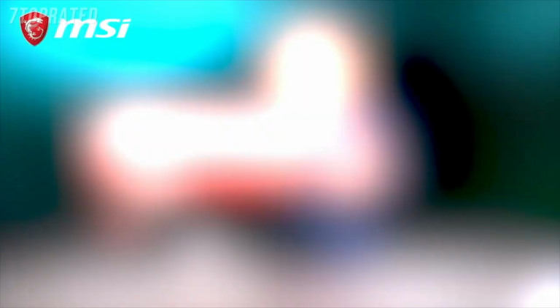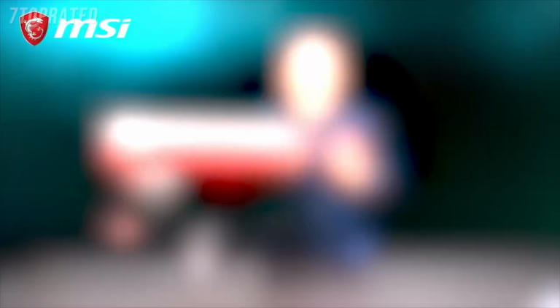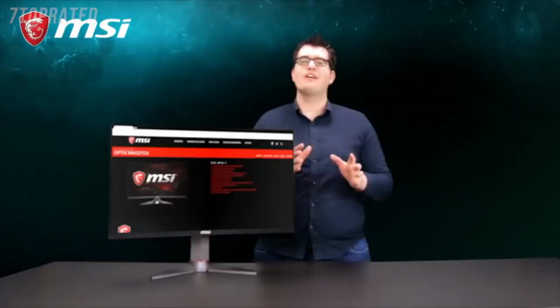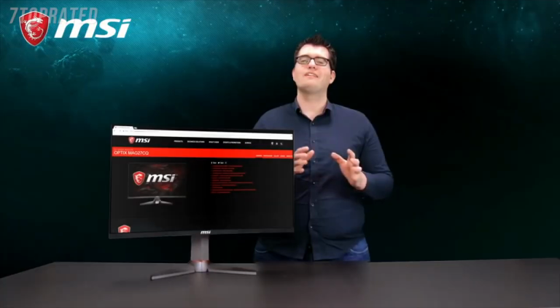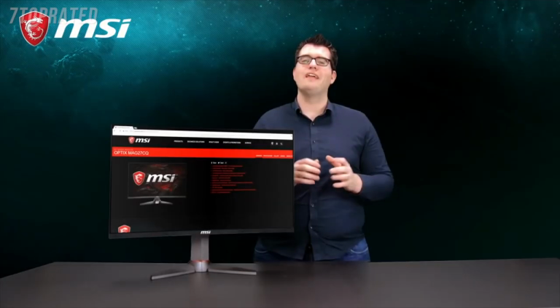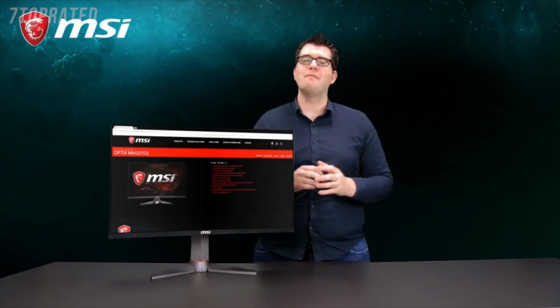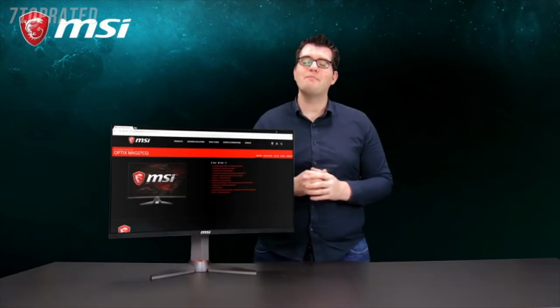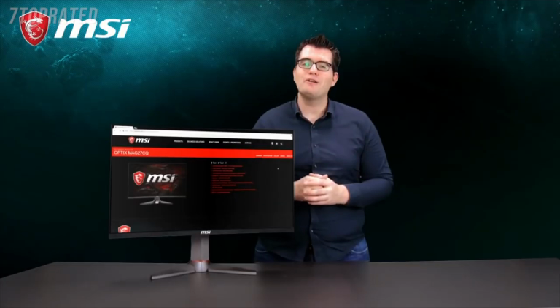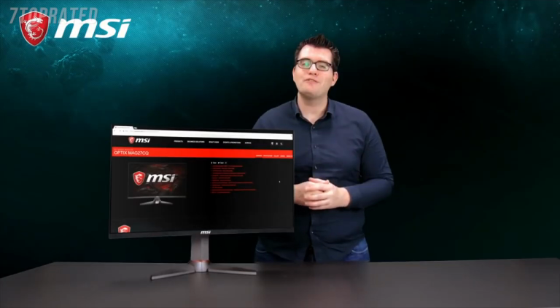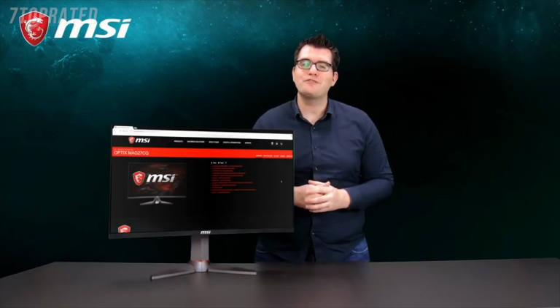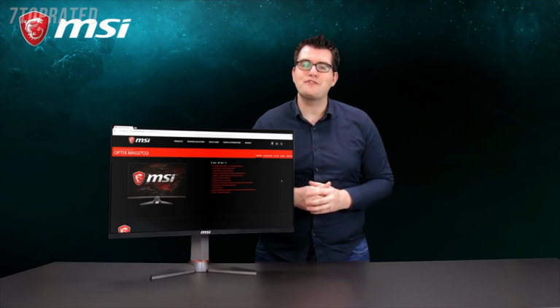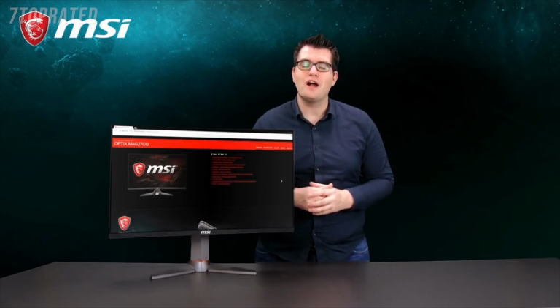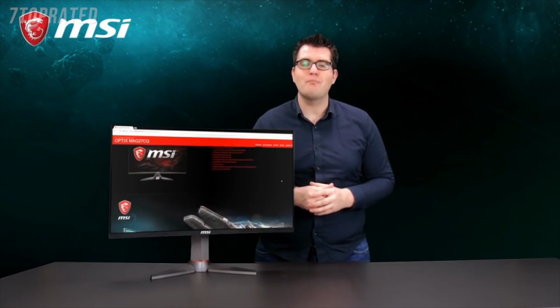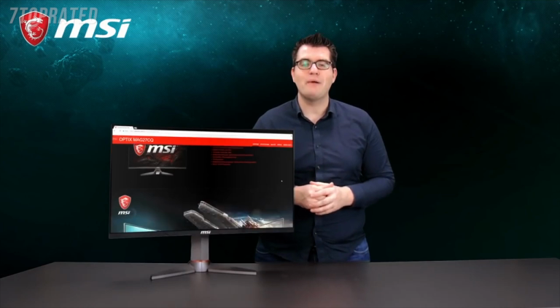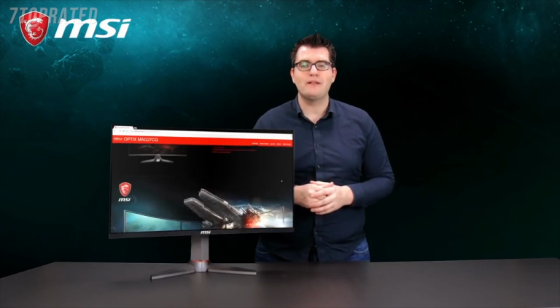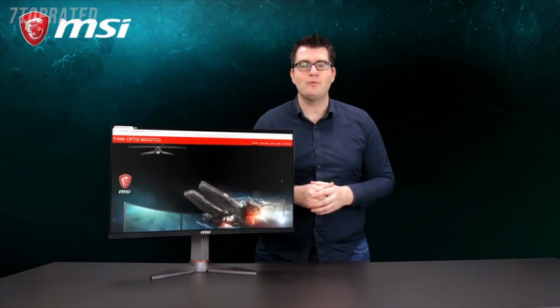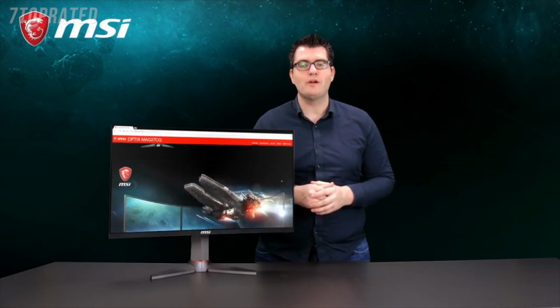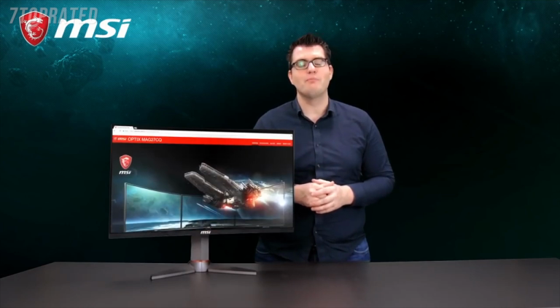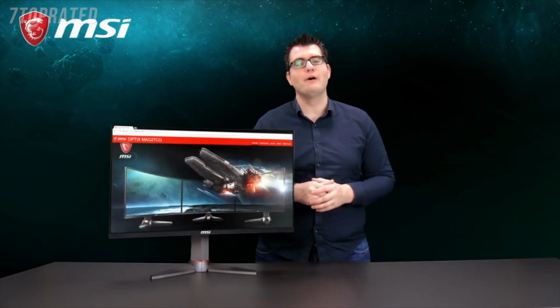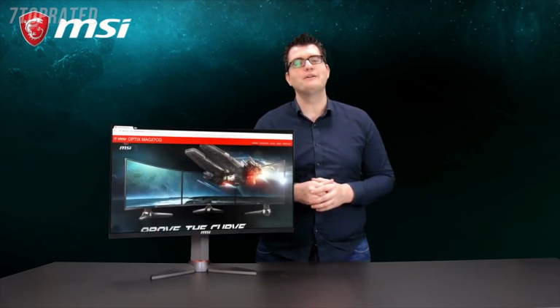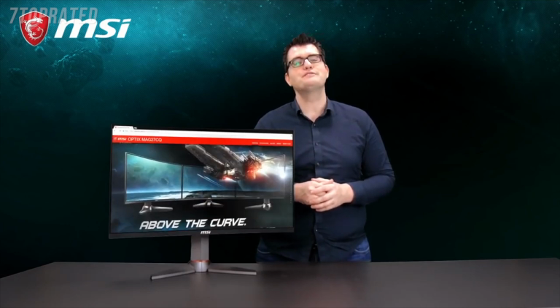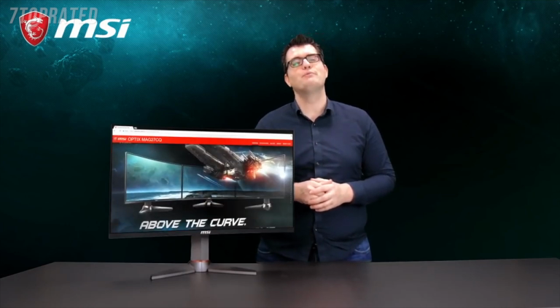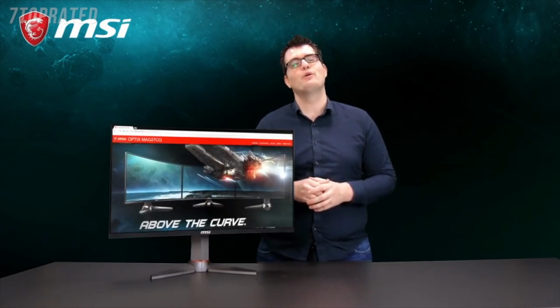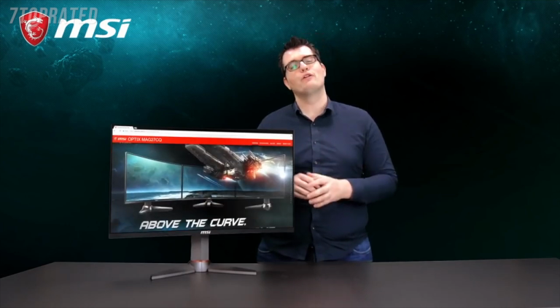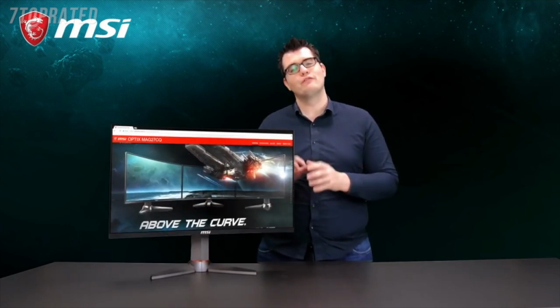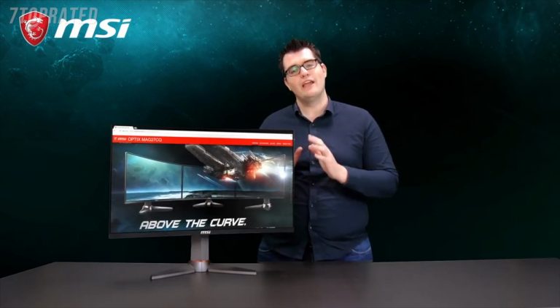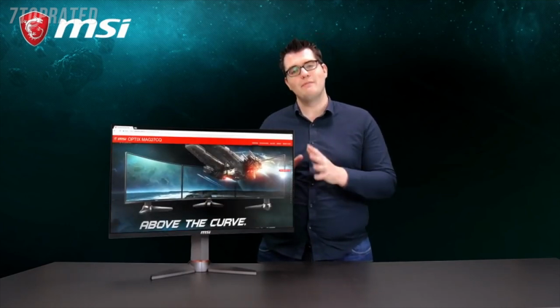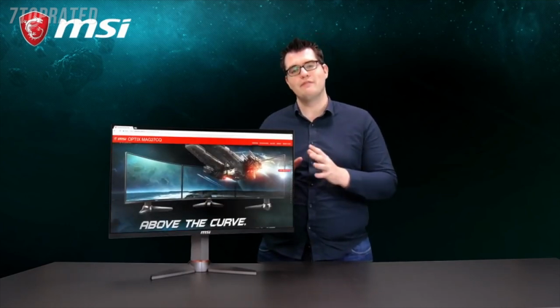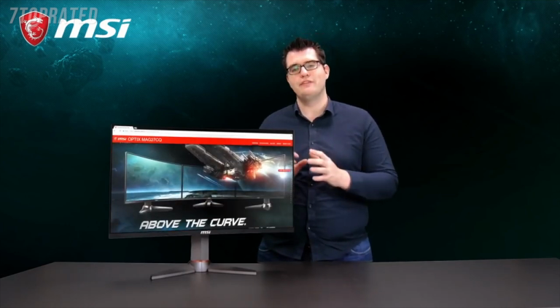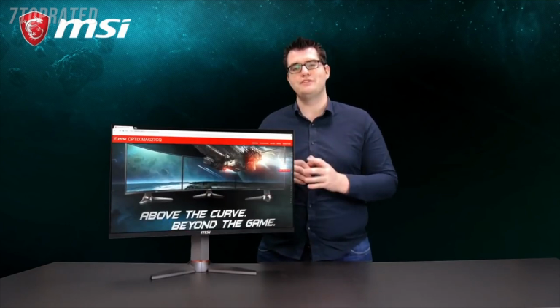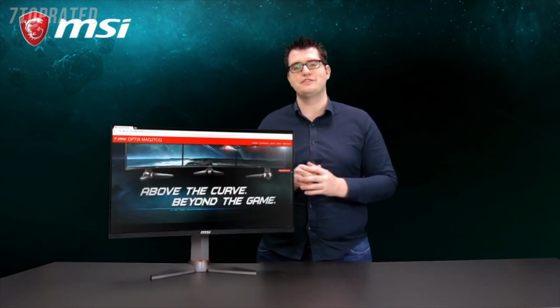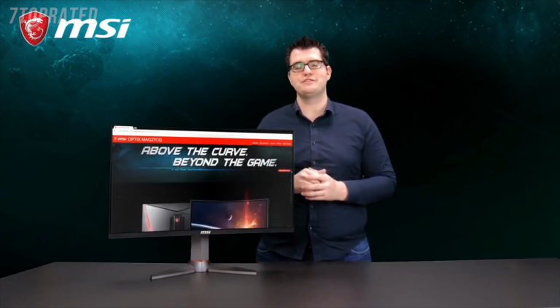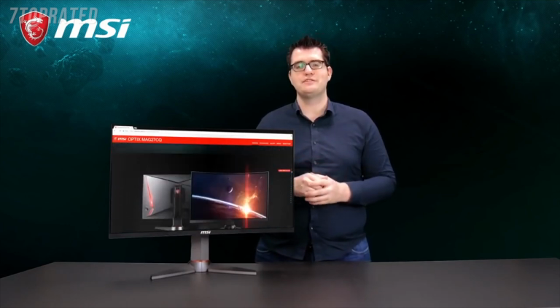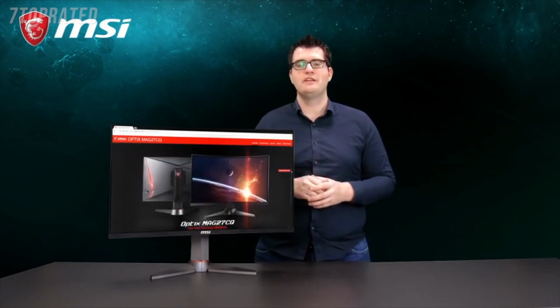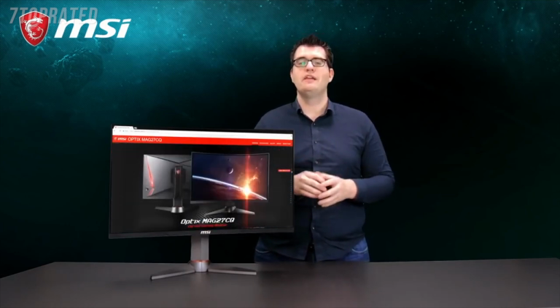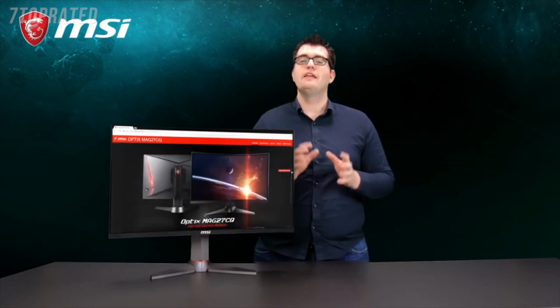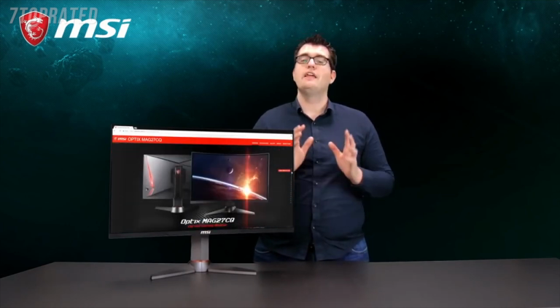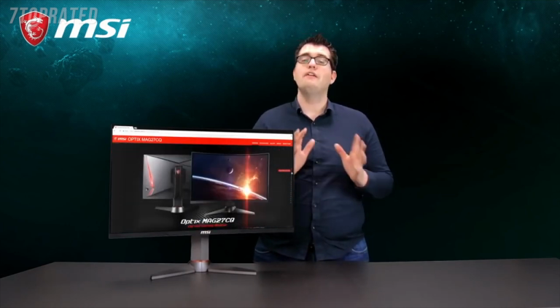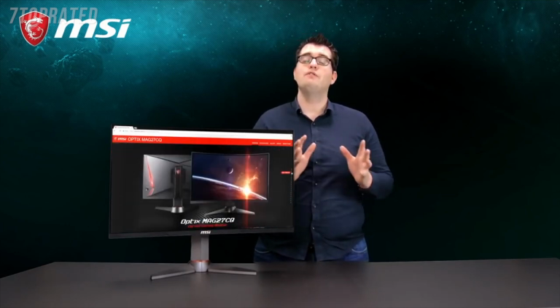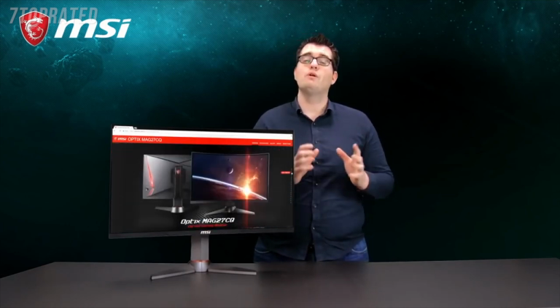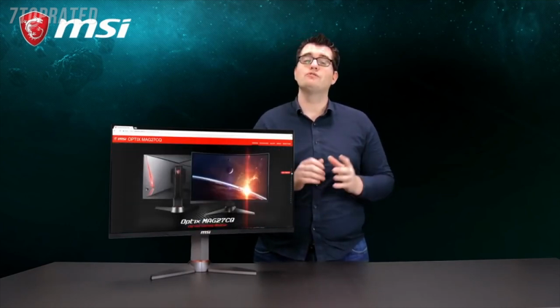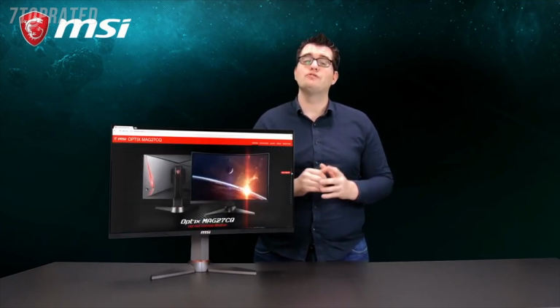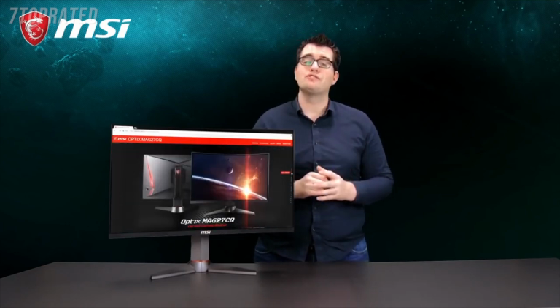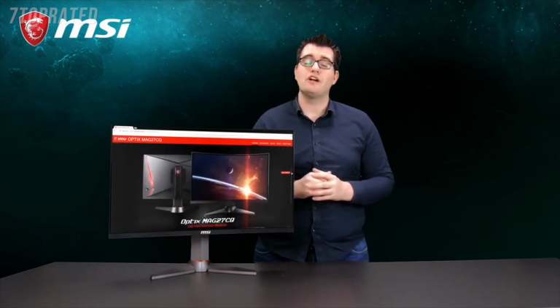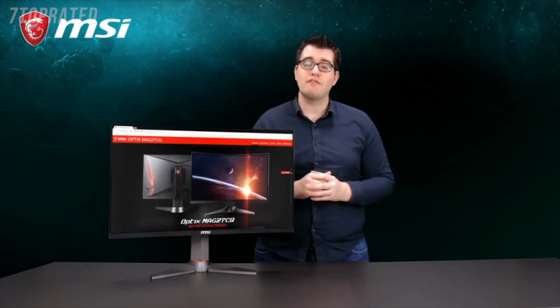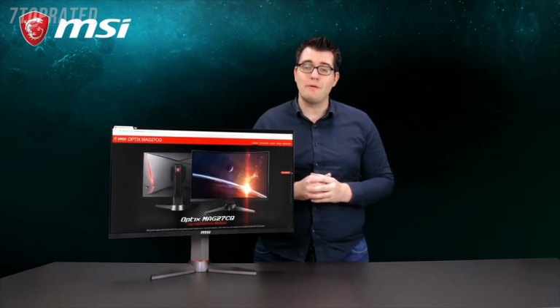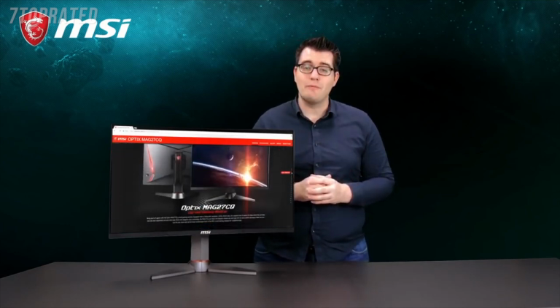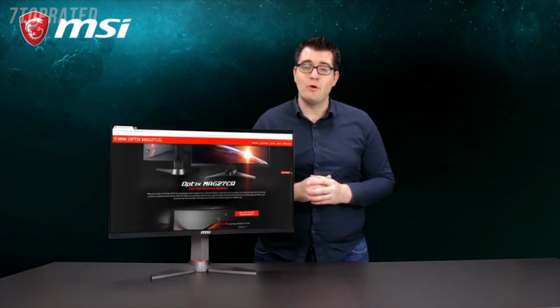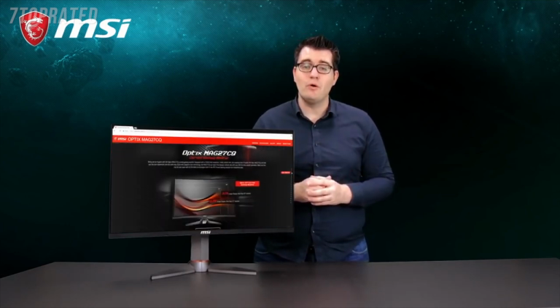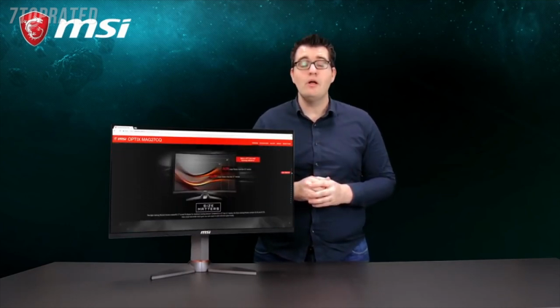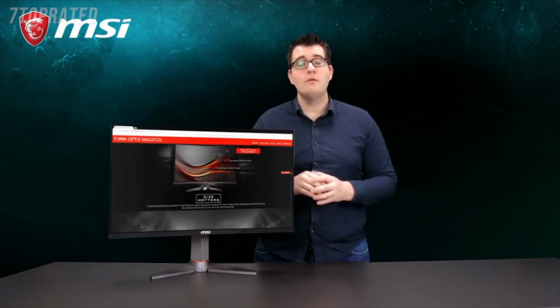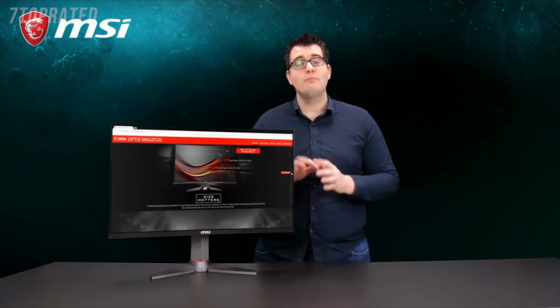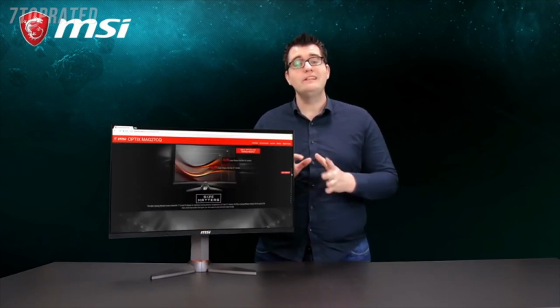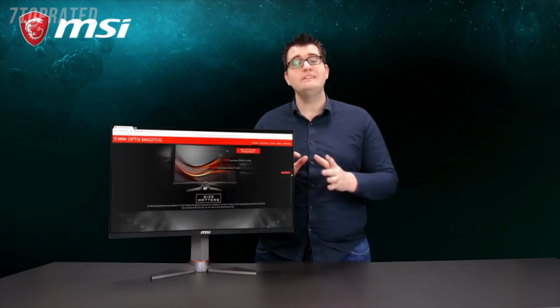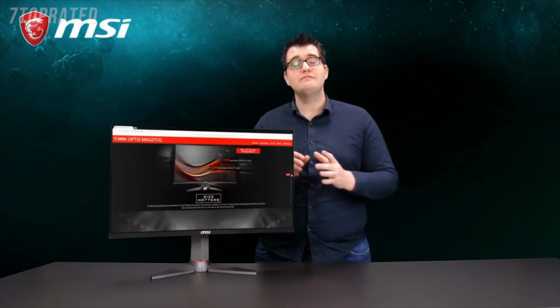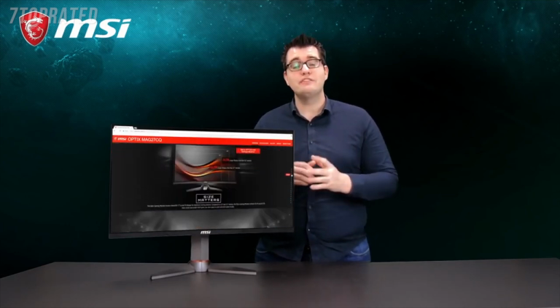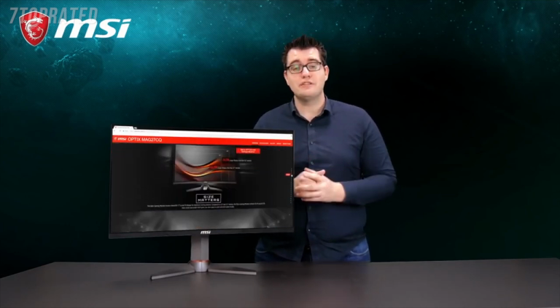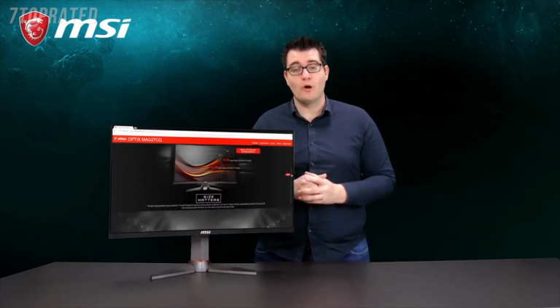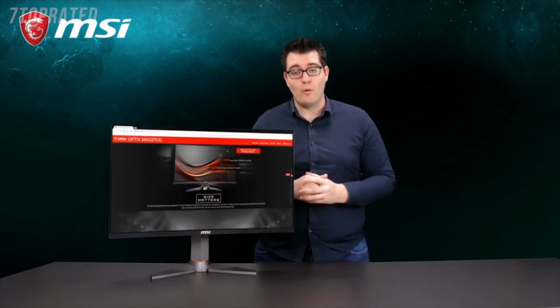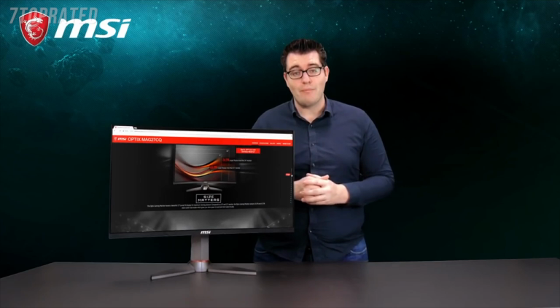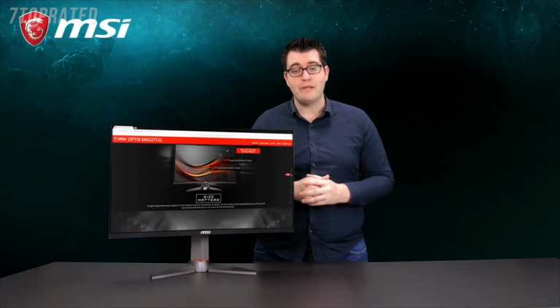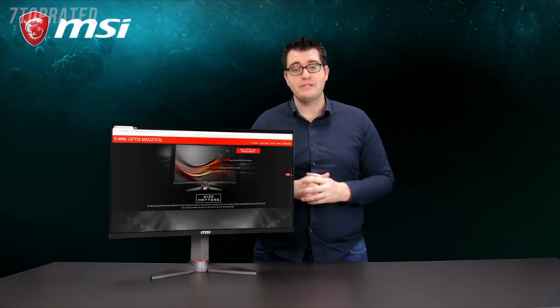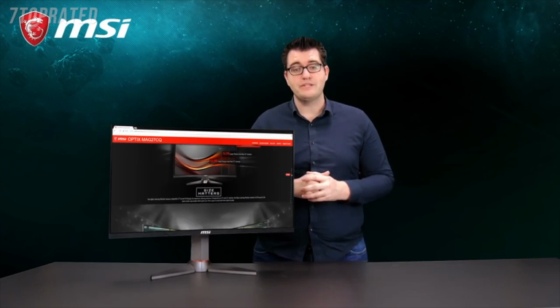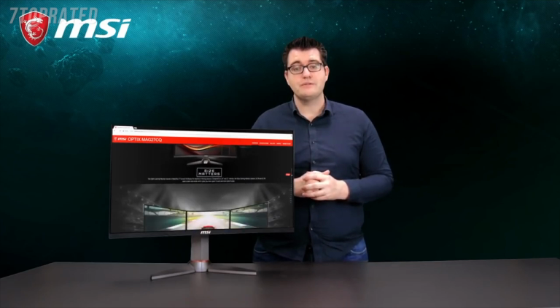Our gaming monitors are packed with a bunch more gaming features. If you want to discover more, please visit our webpage.